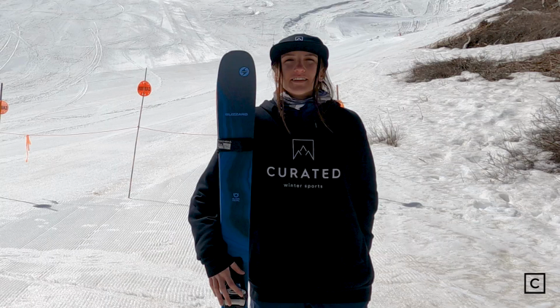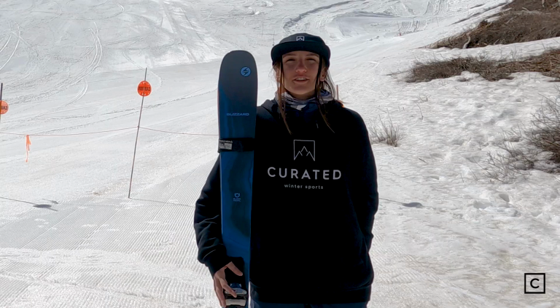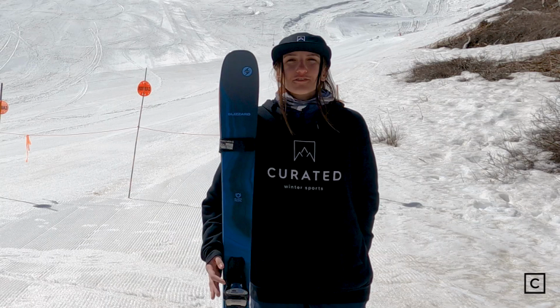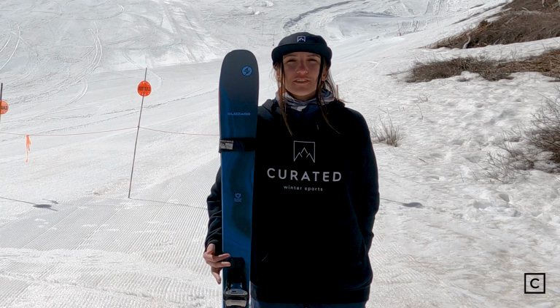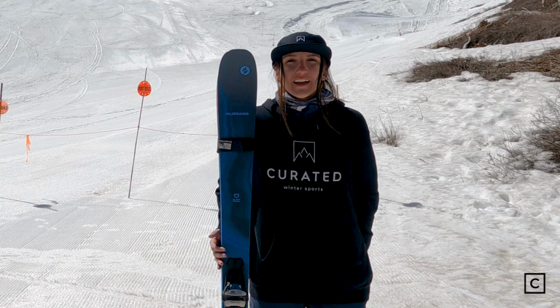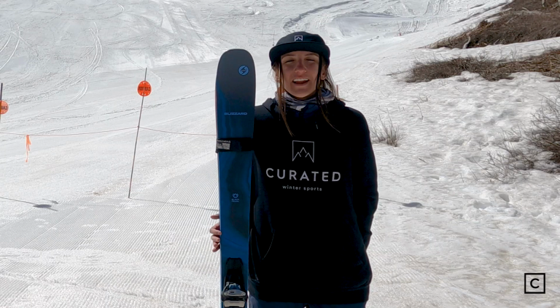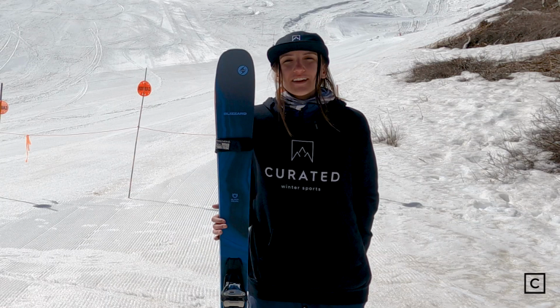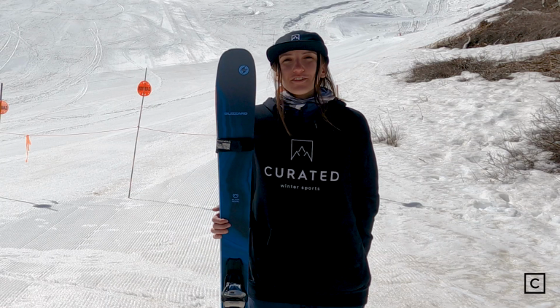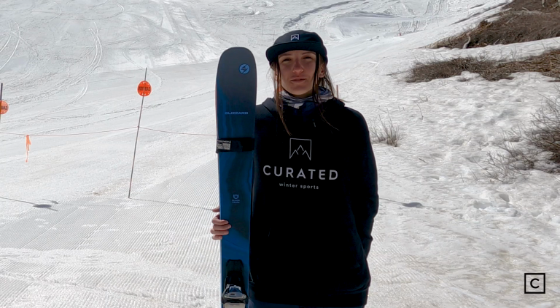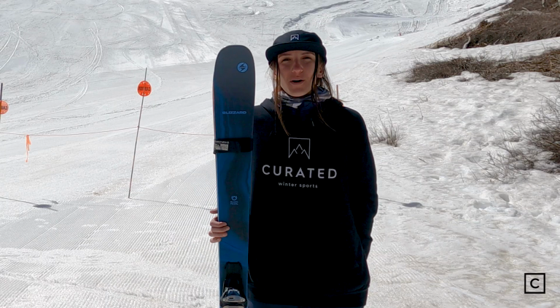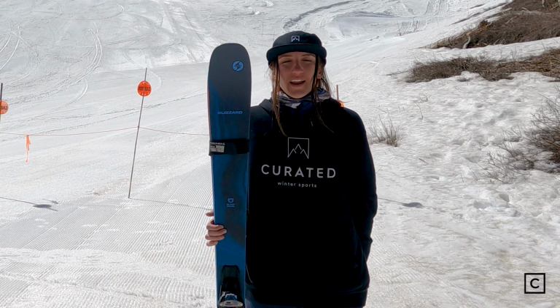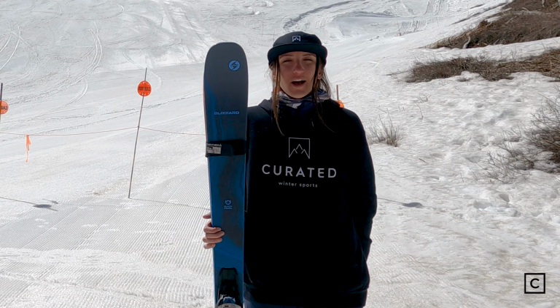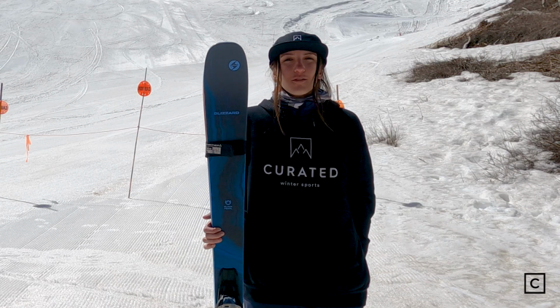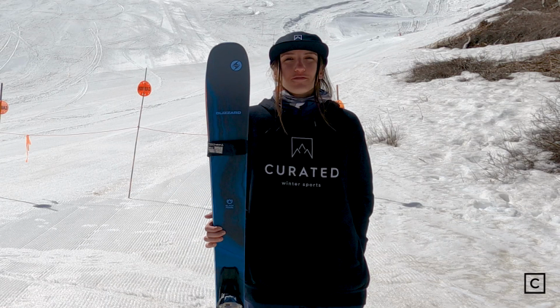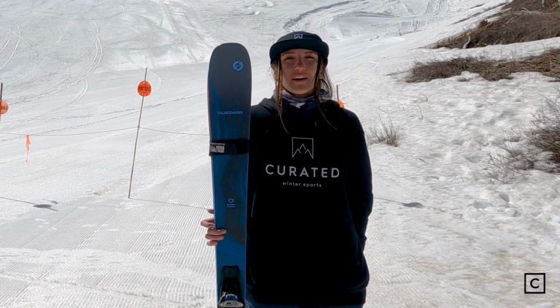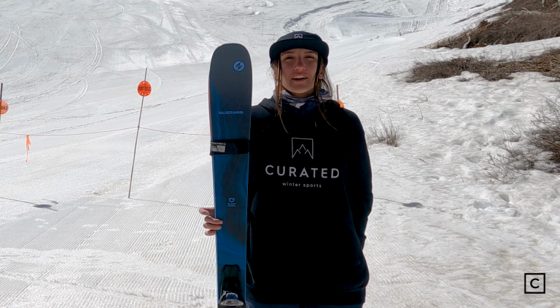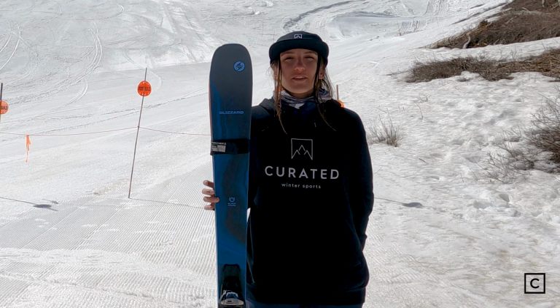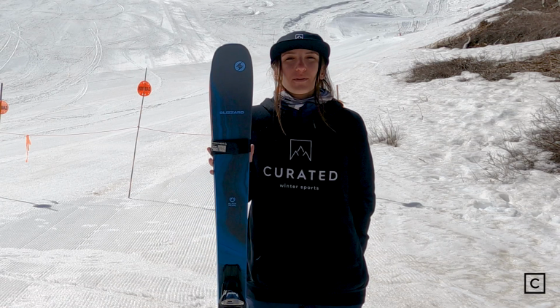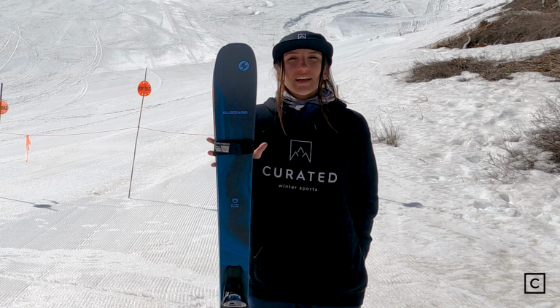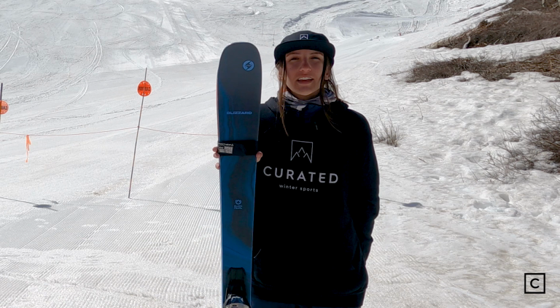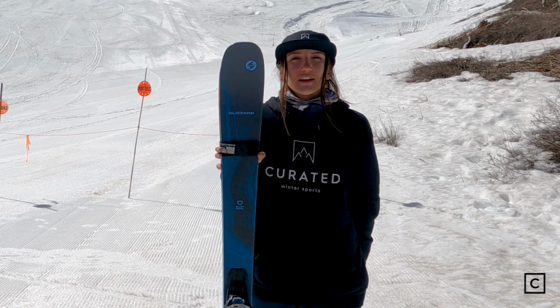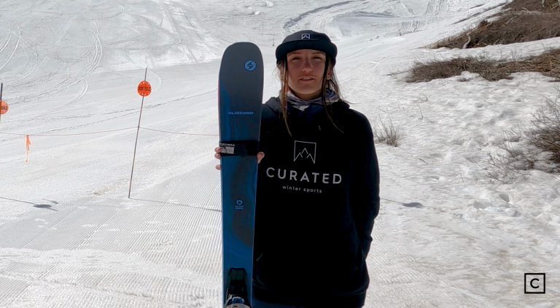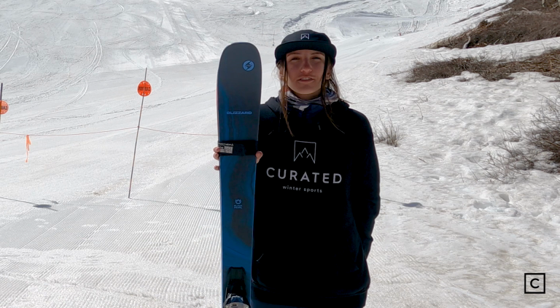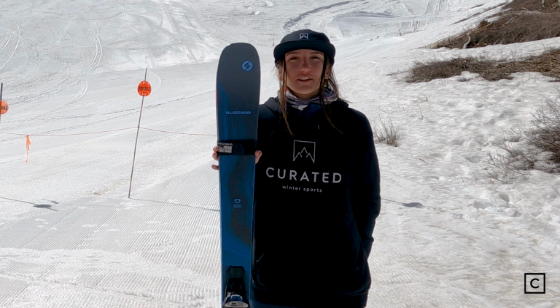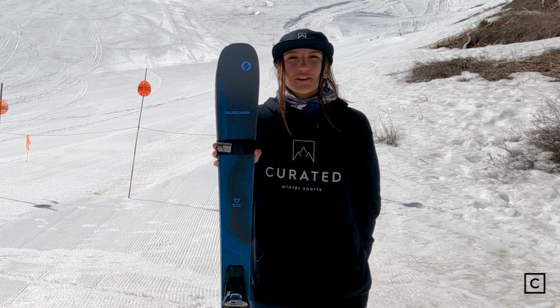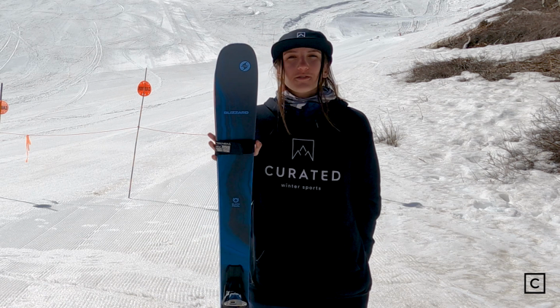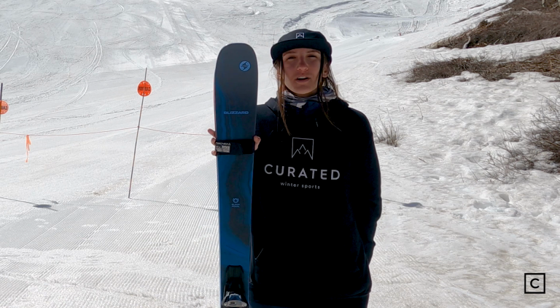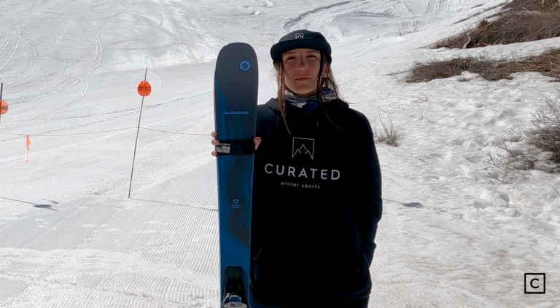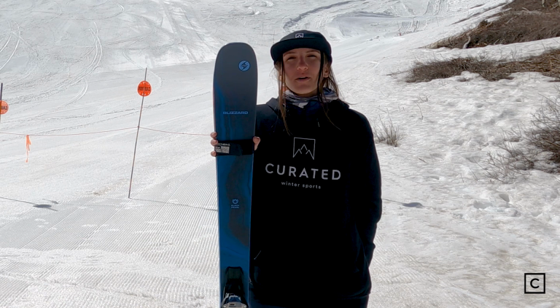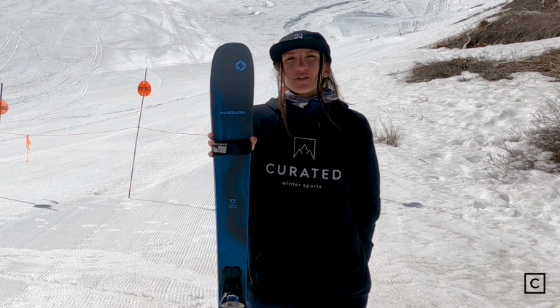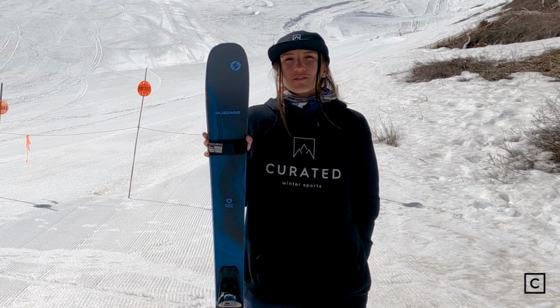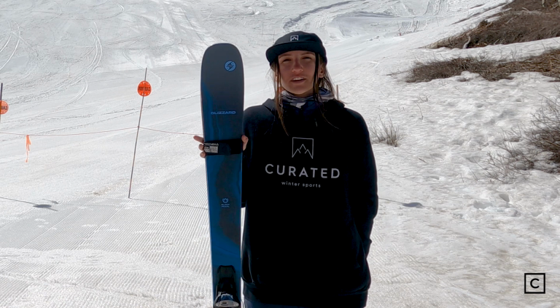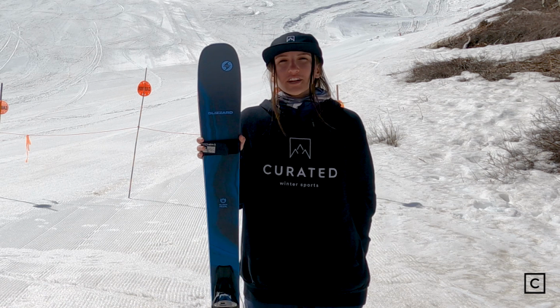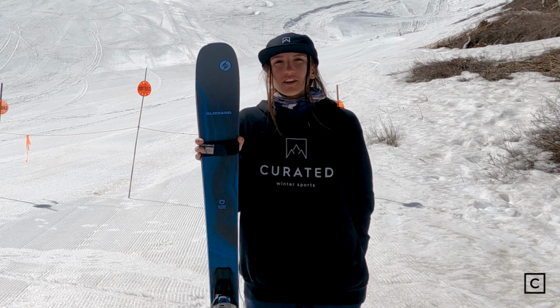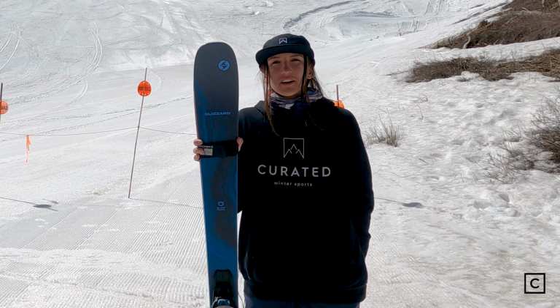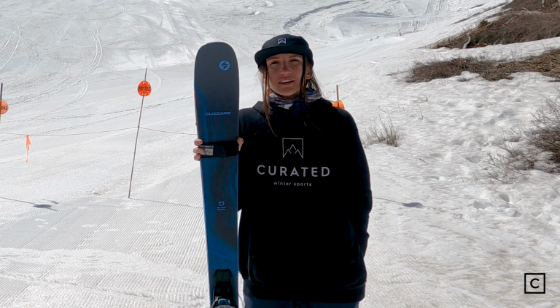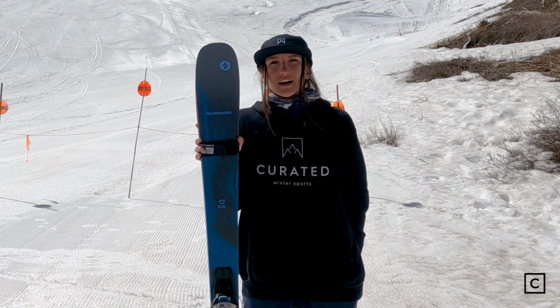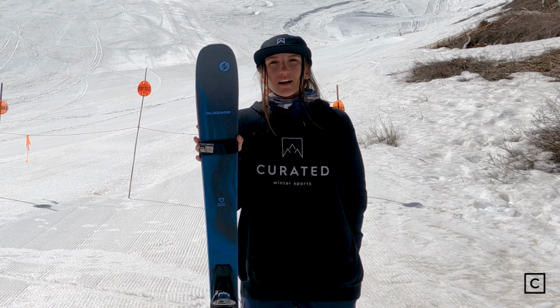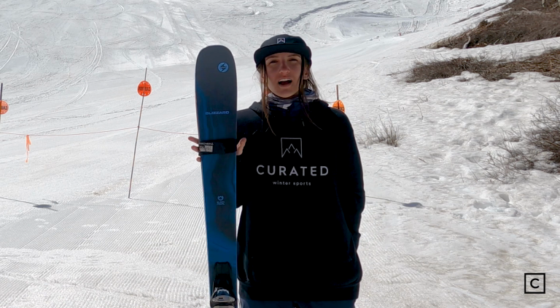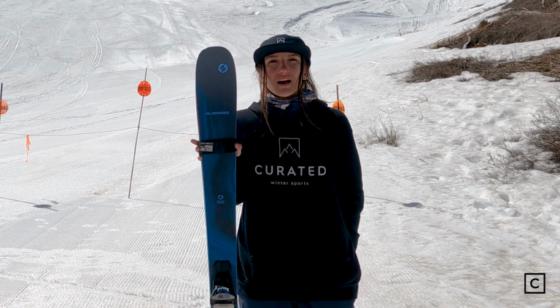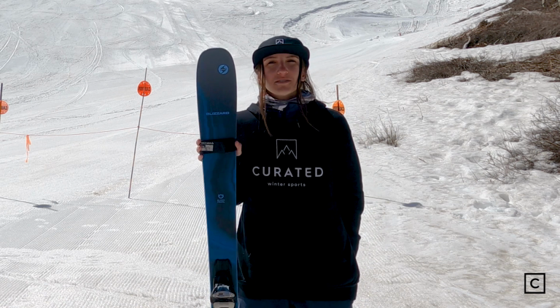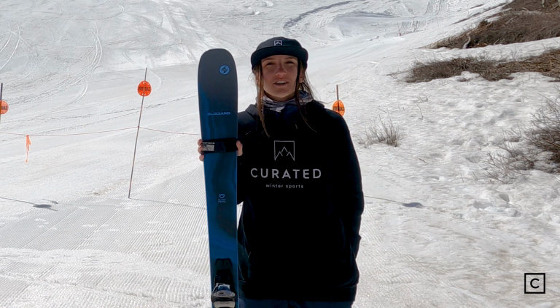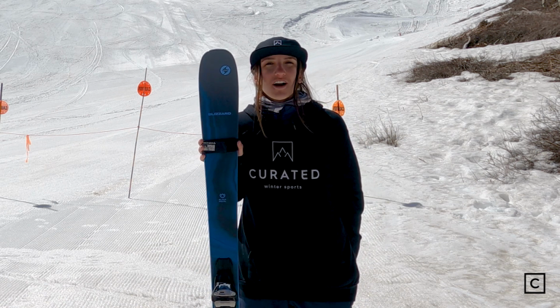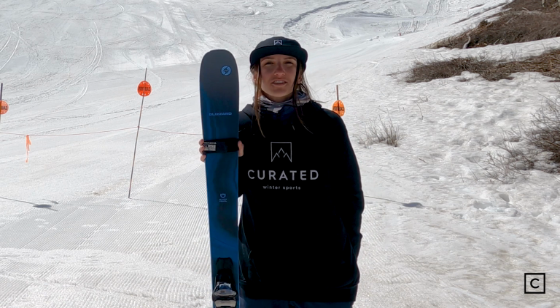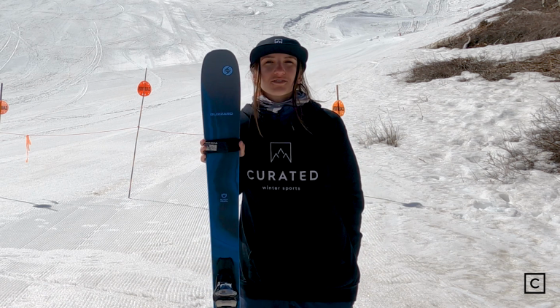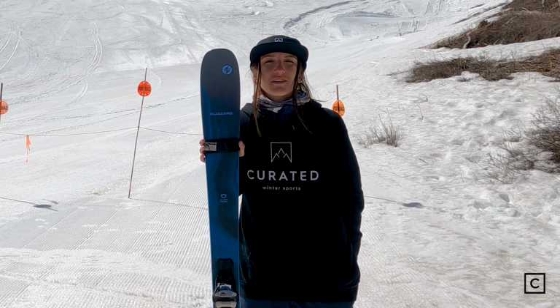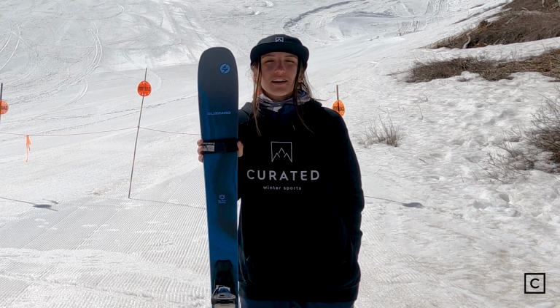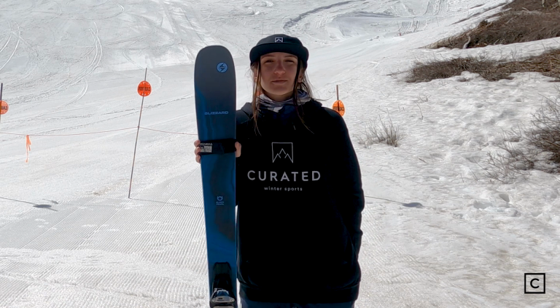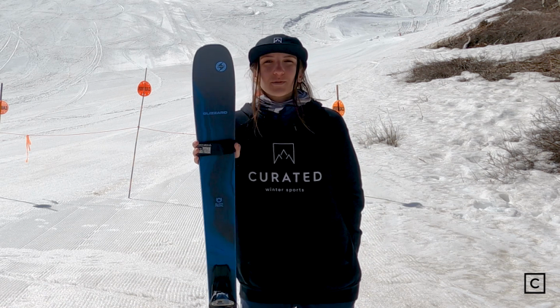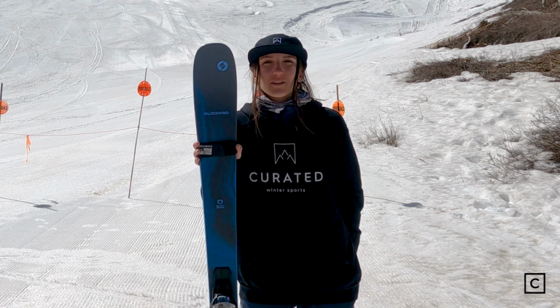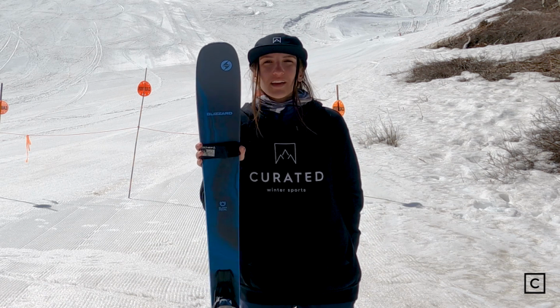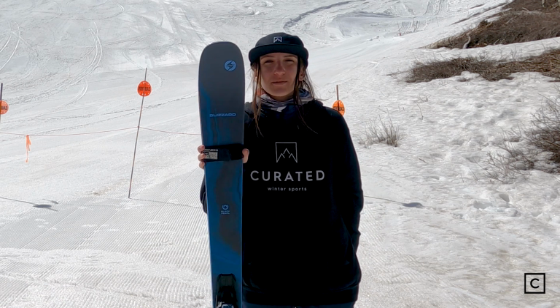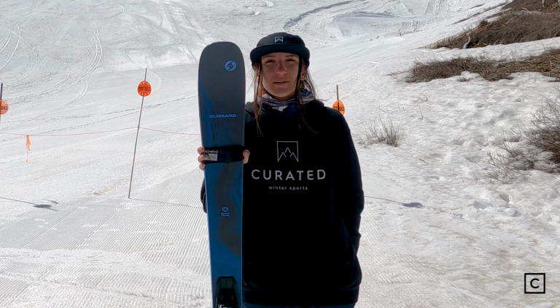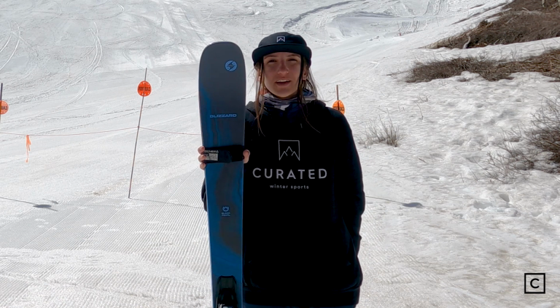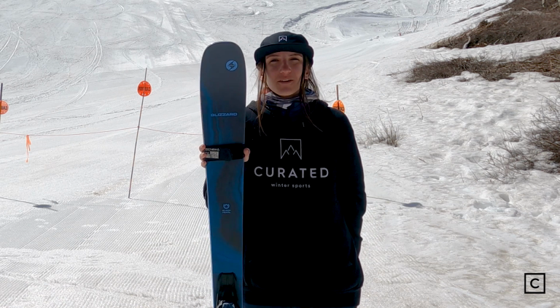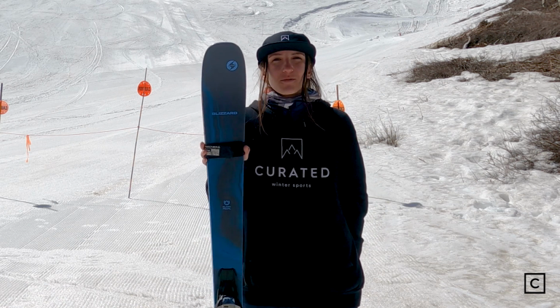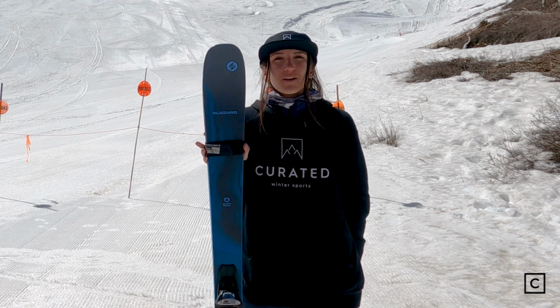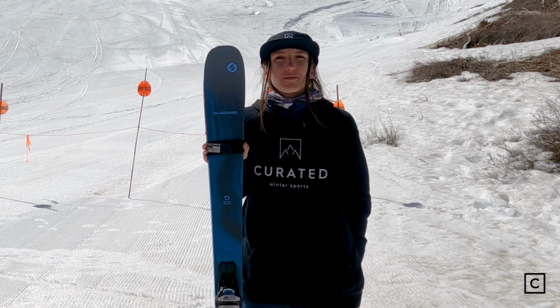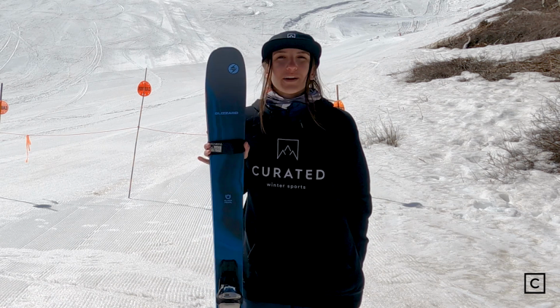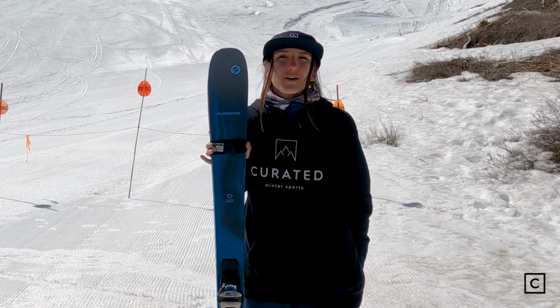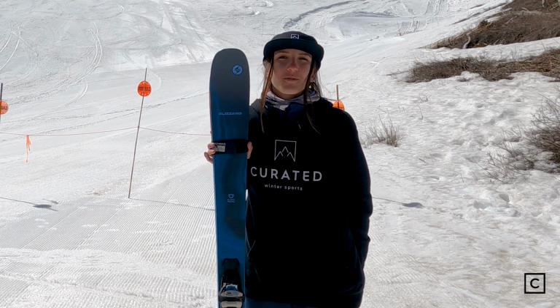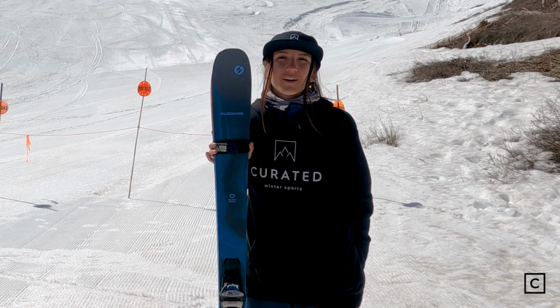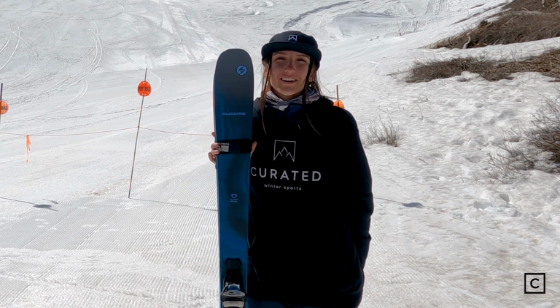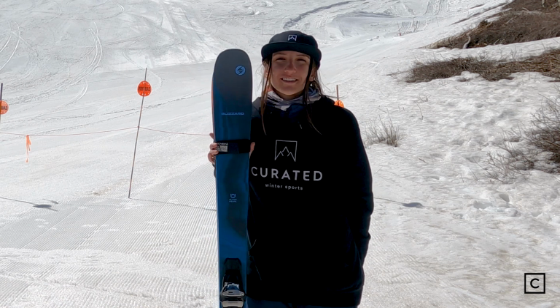And don't forget, if you want help finding the right gear for you, come on over to Curated.com and talk to an expert like me or one of my co-workers.